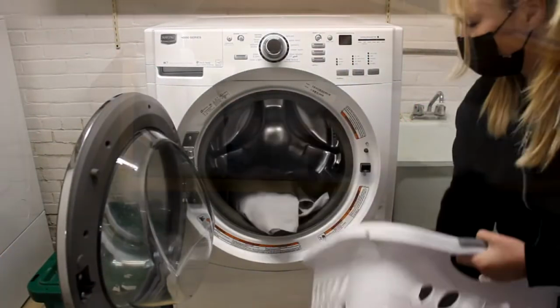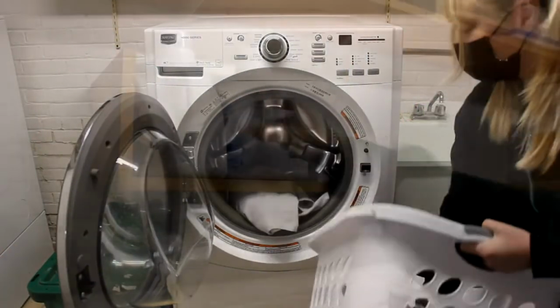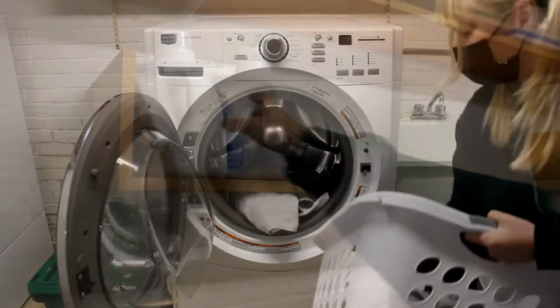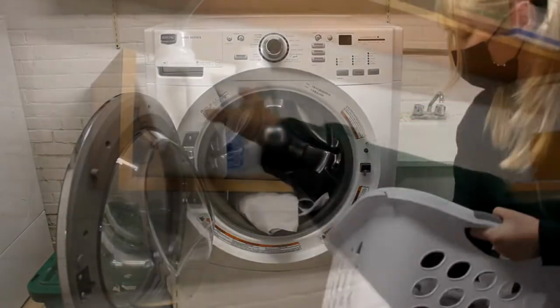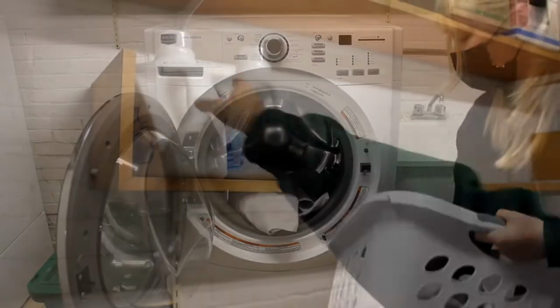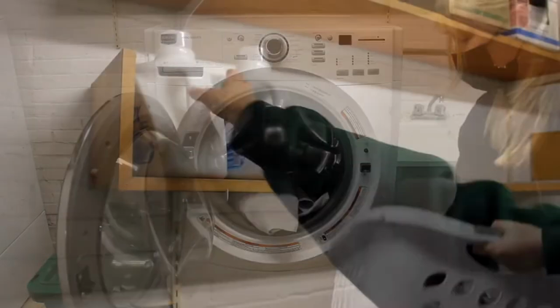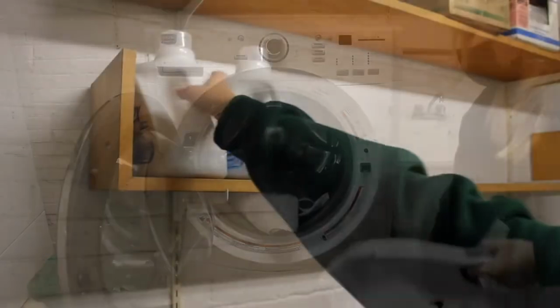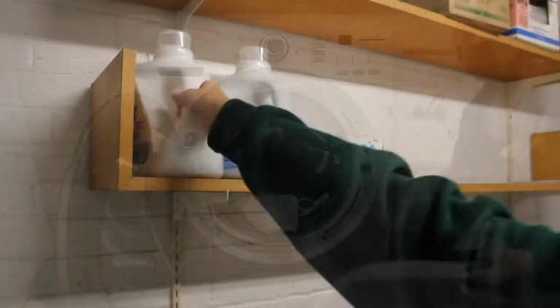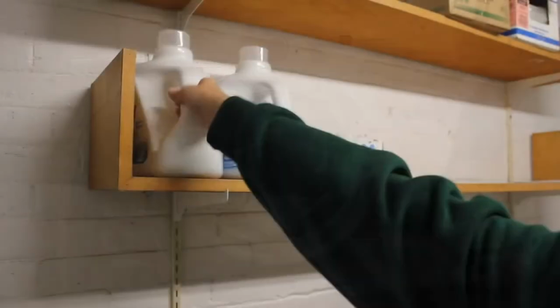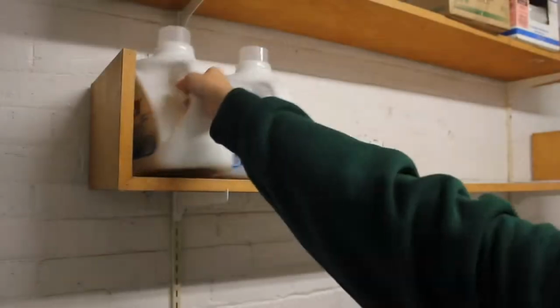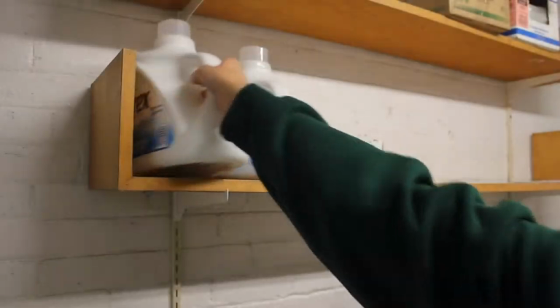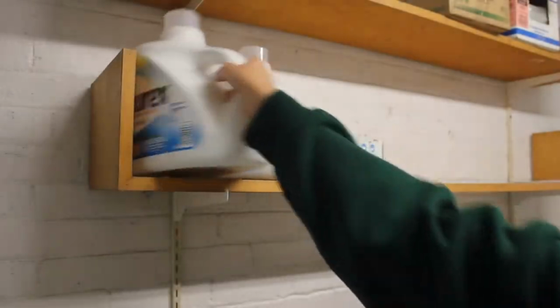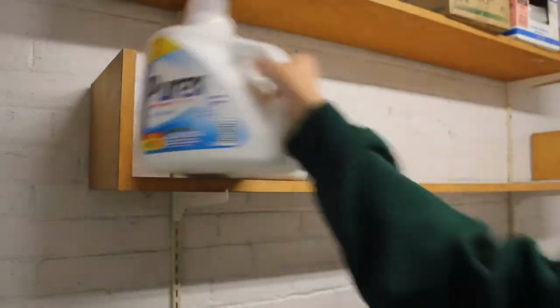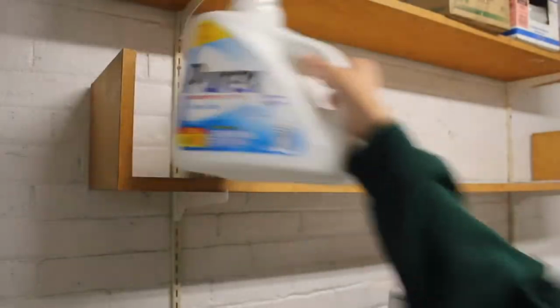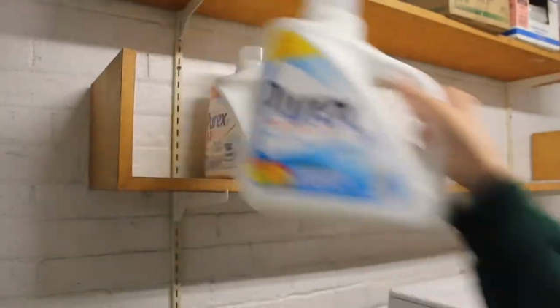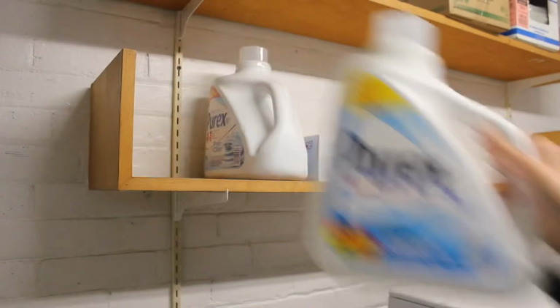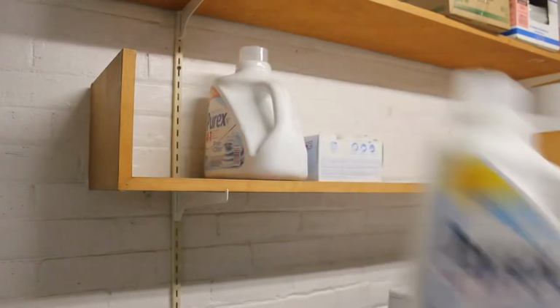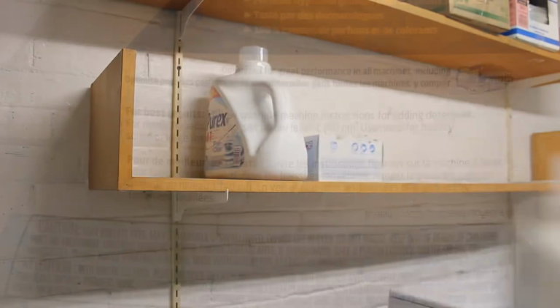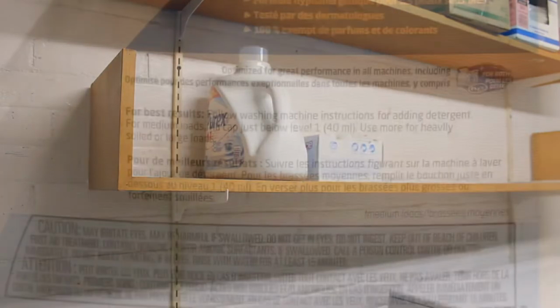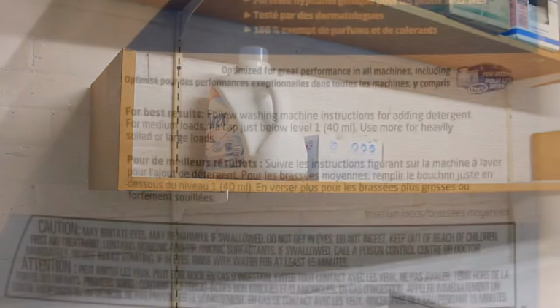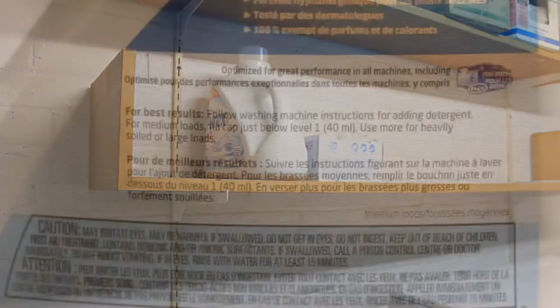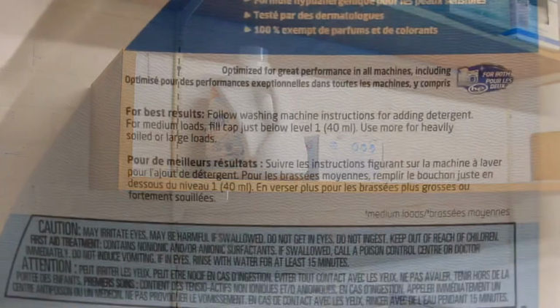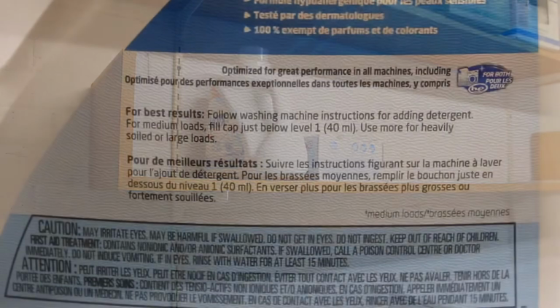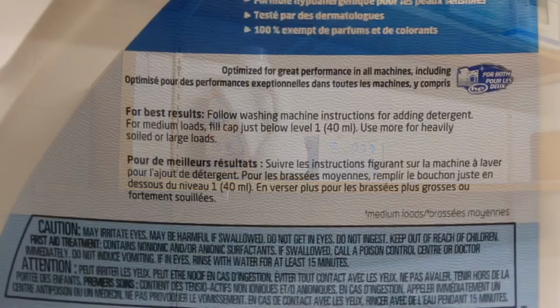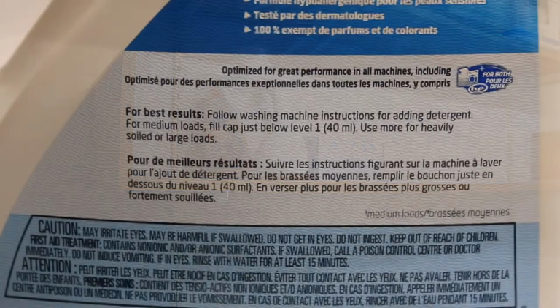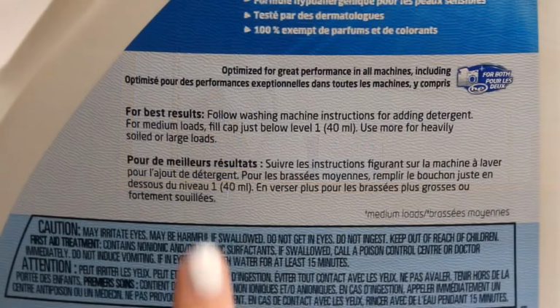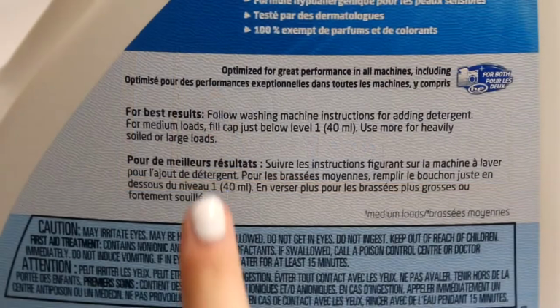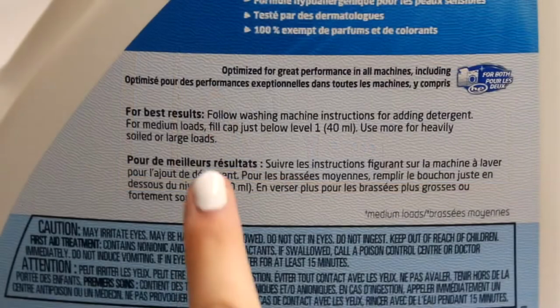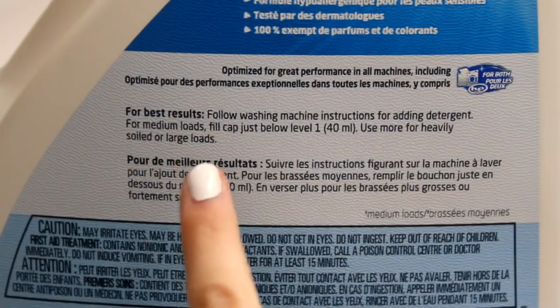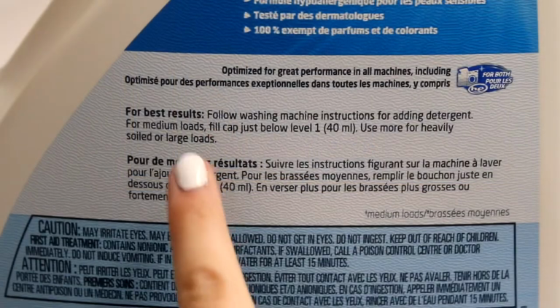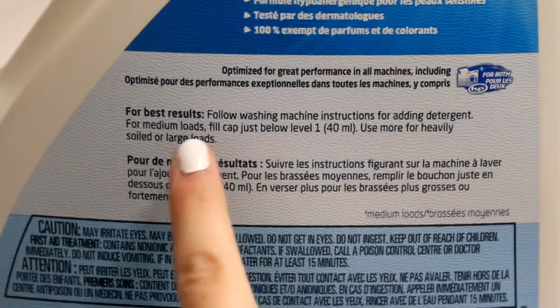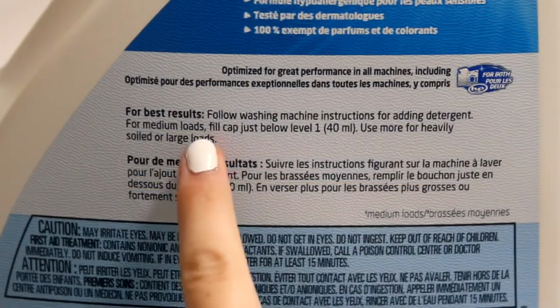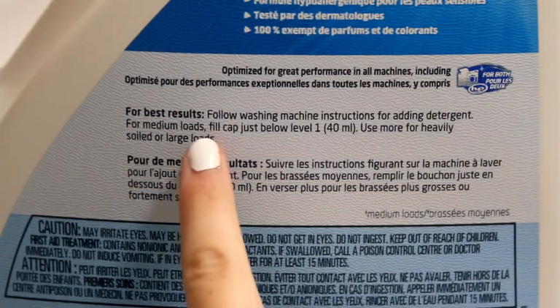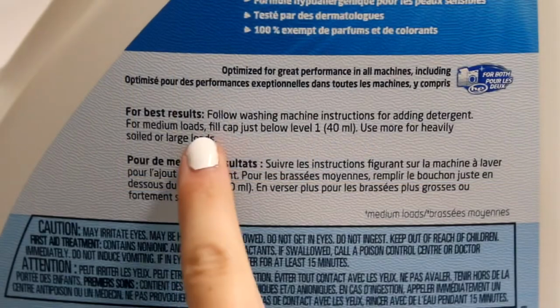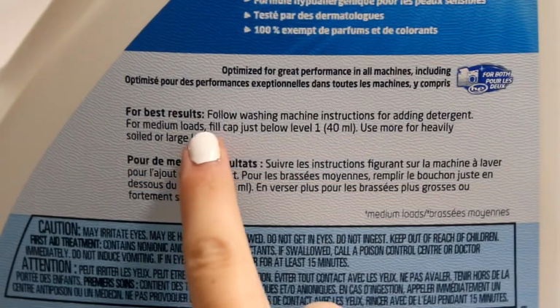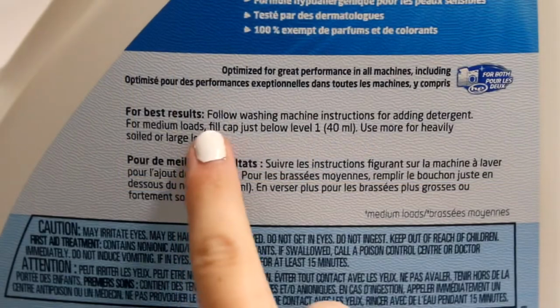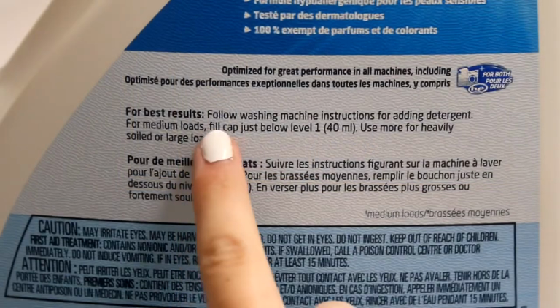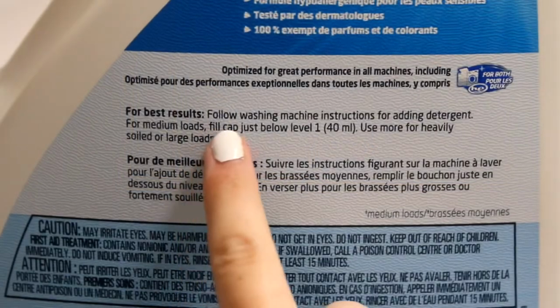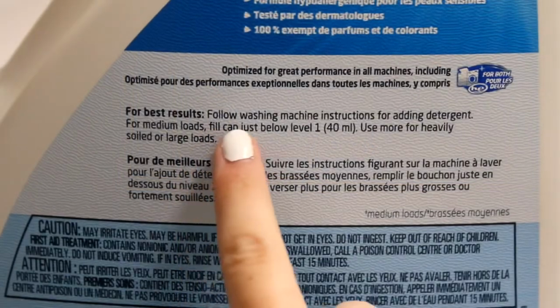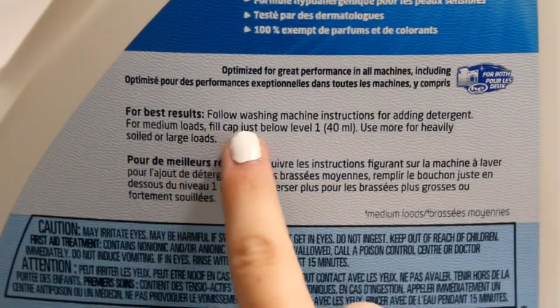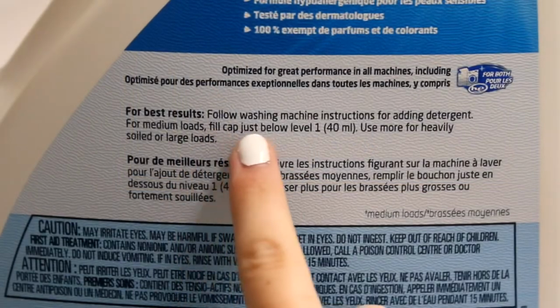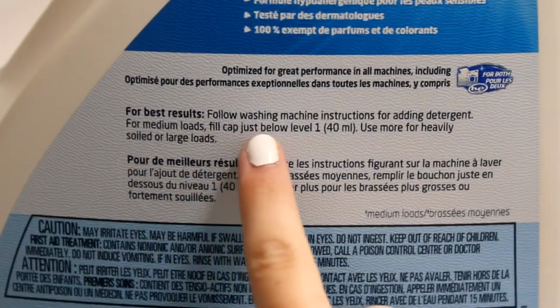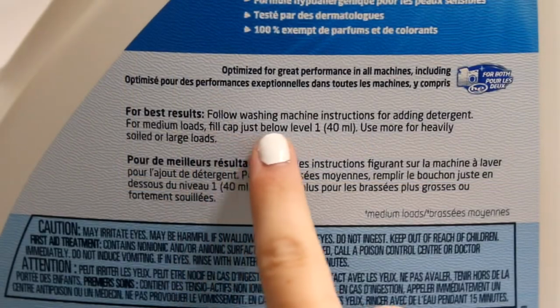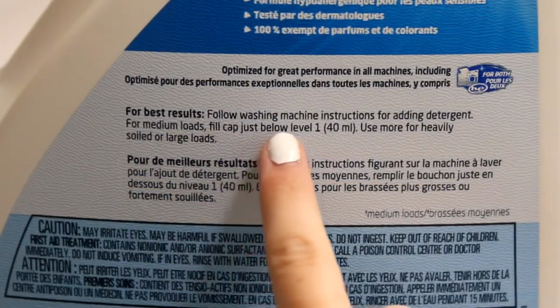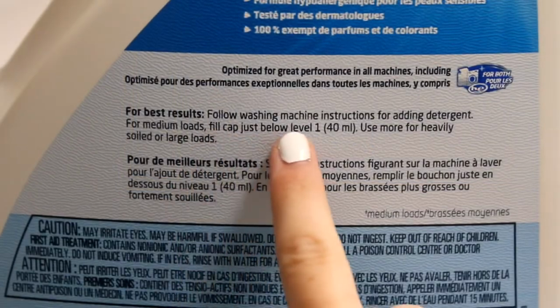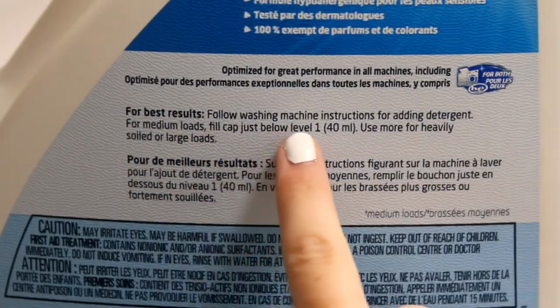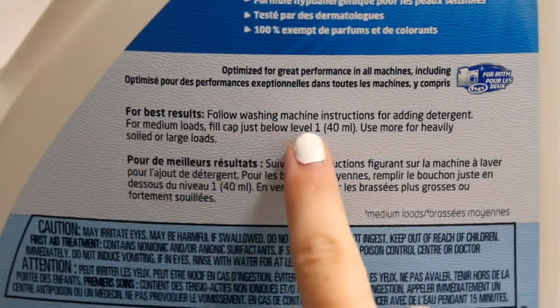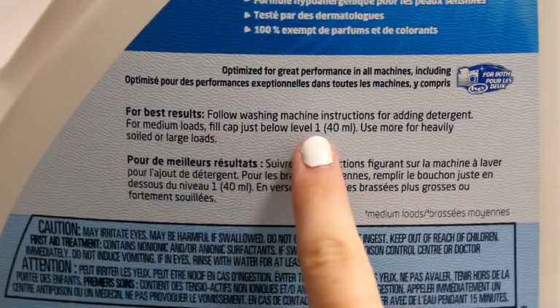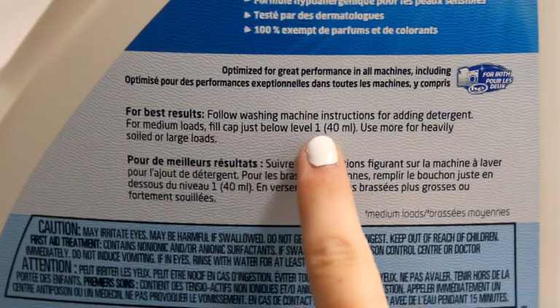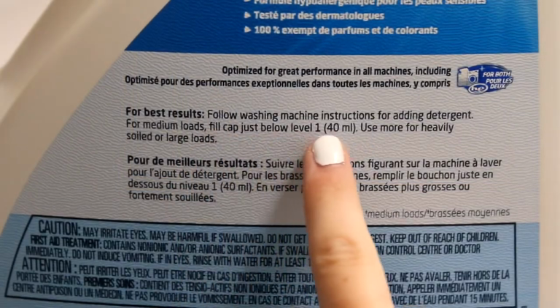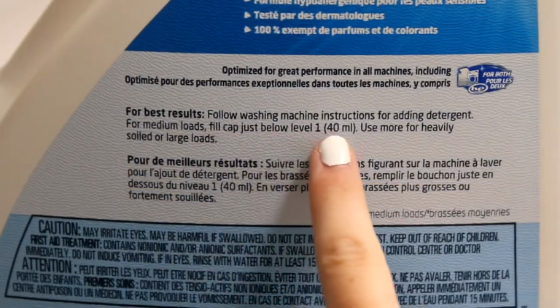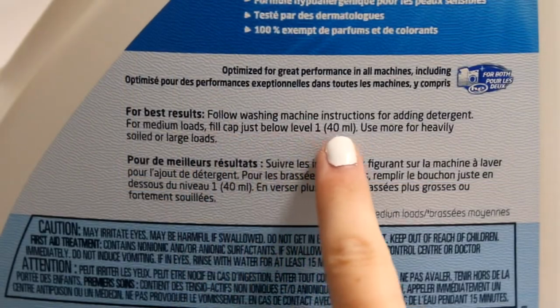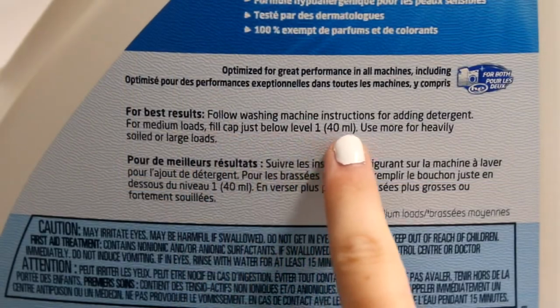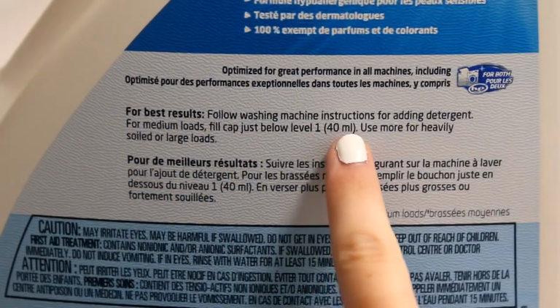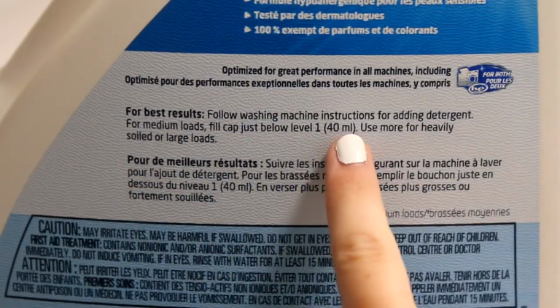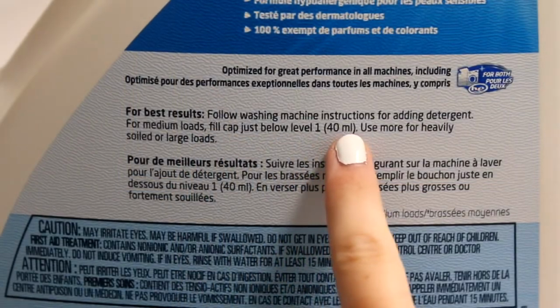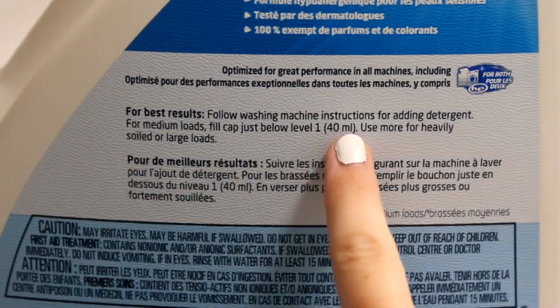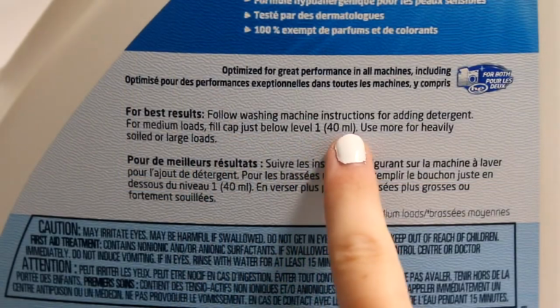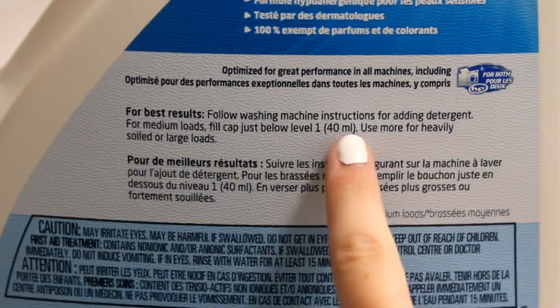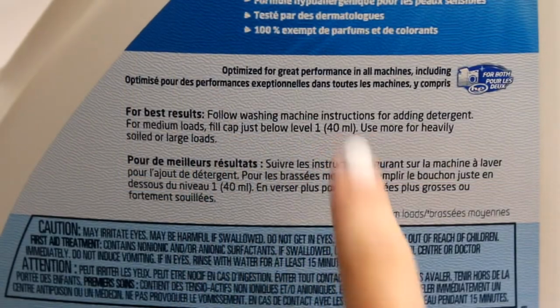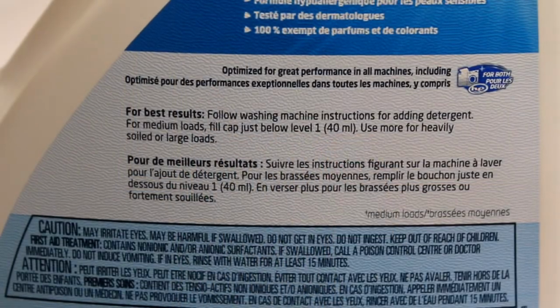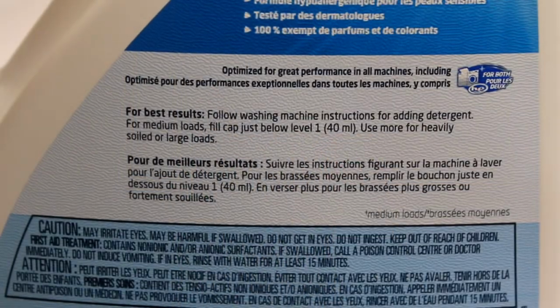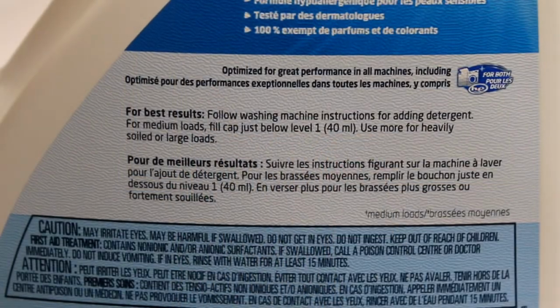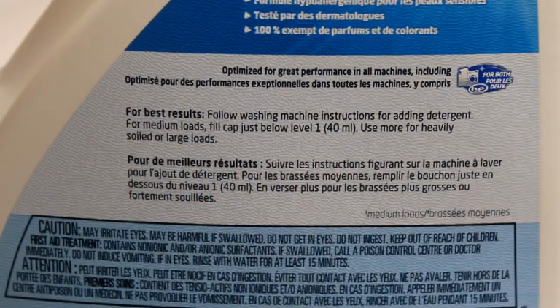Next comes detergent. There are lots of different types to choose from, so make sure you read the label to see how much detergent you really need.